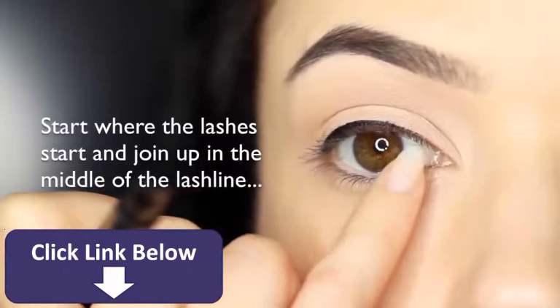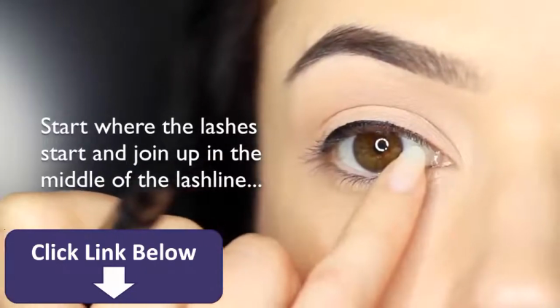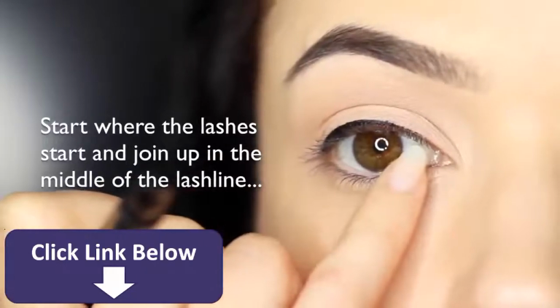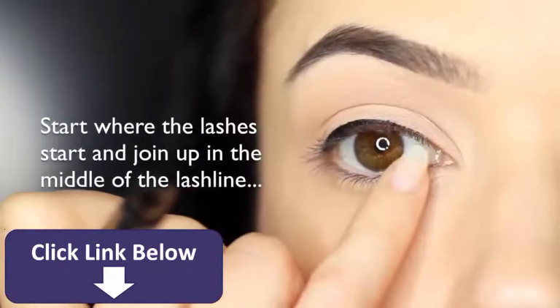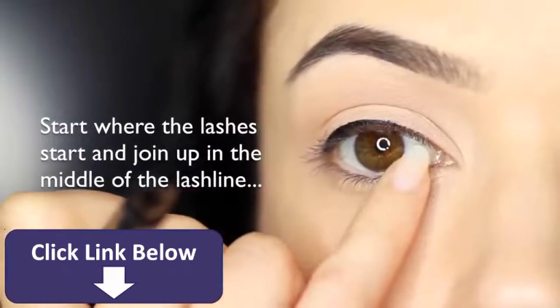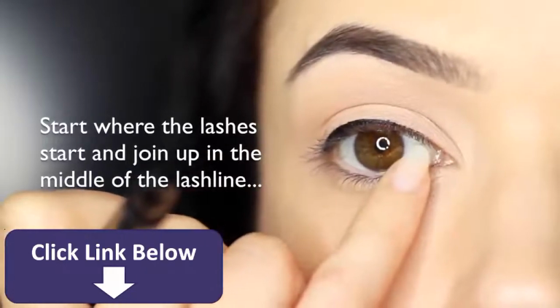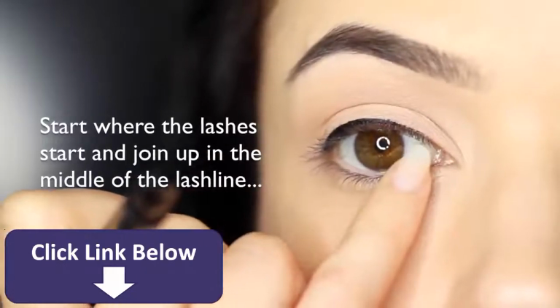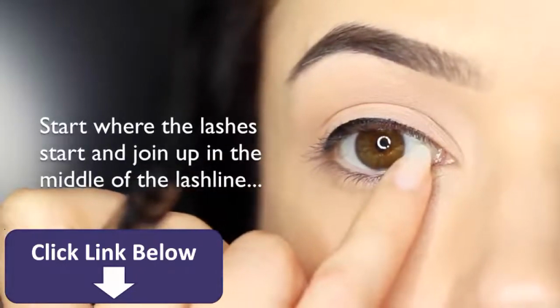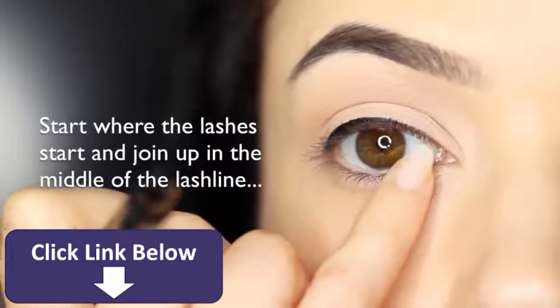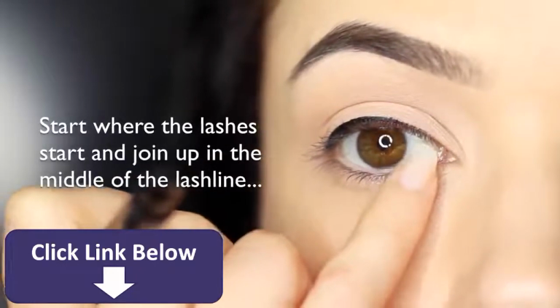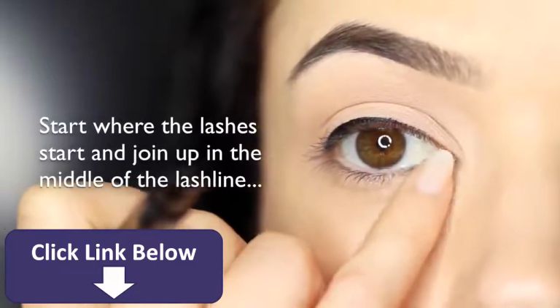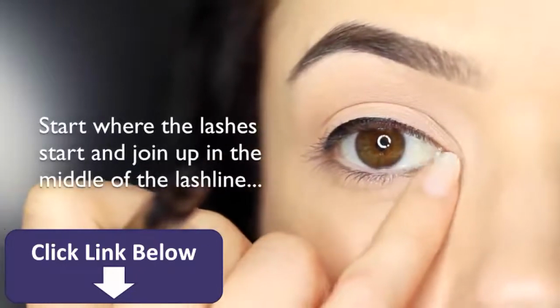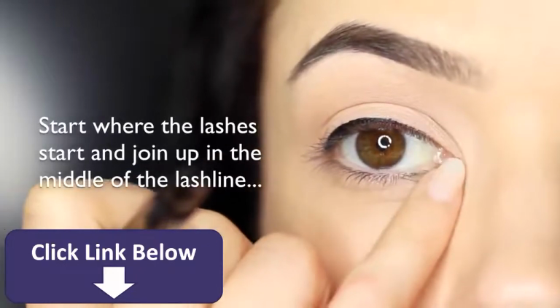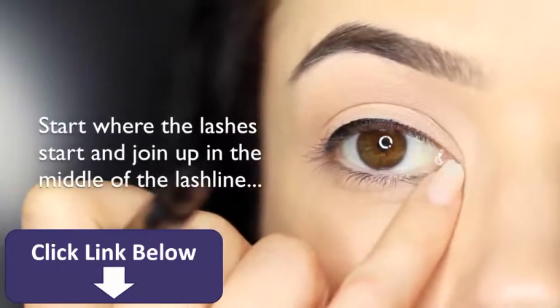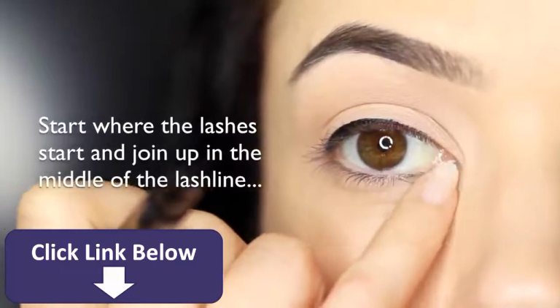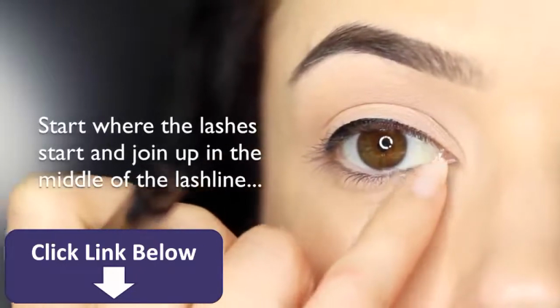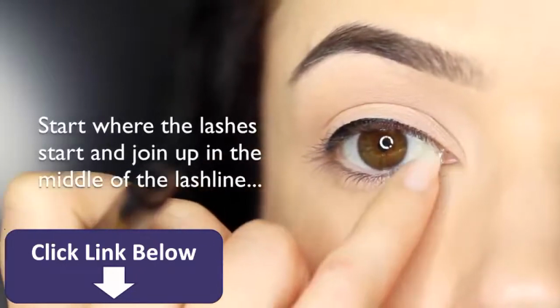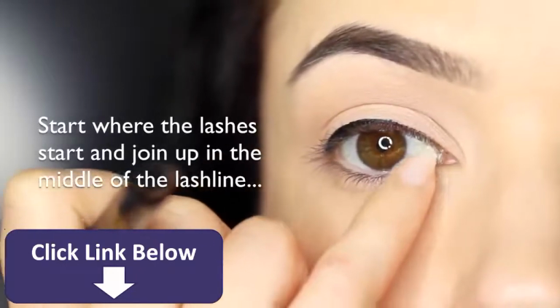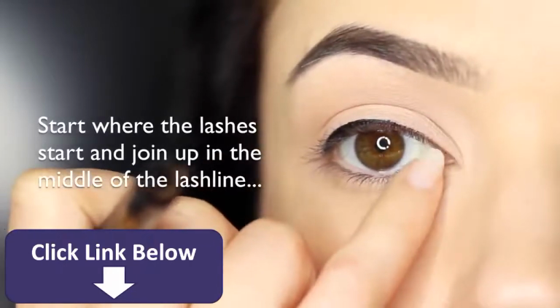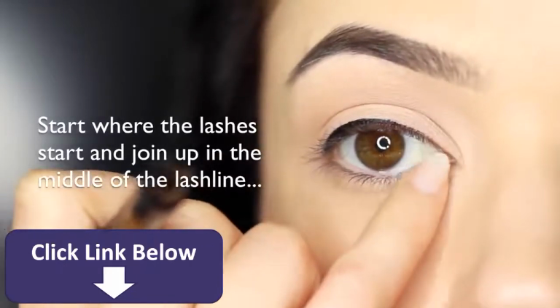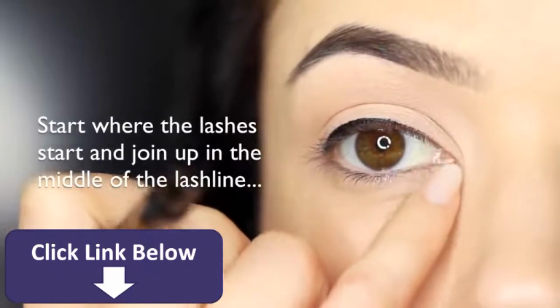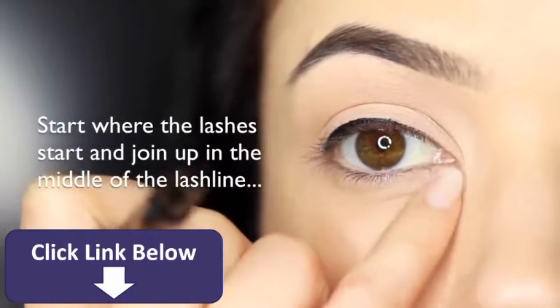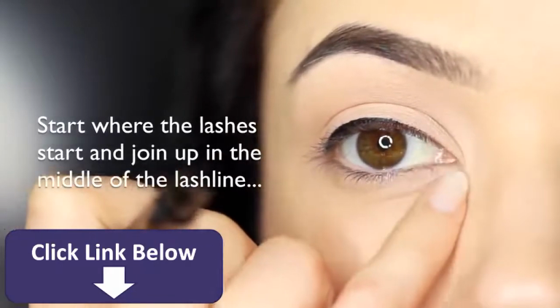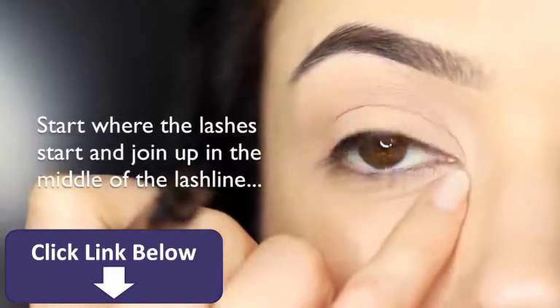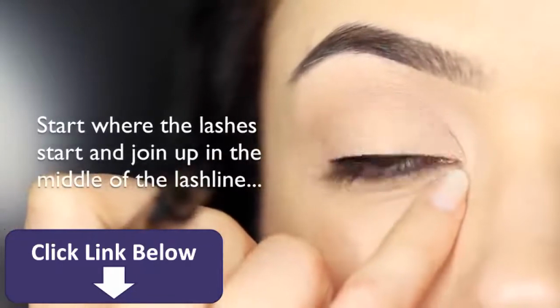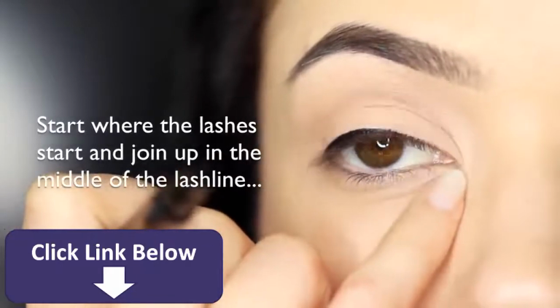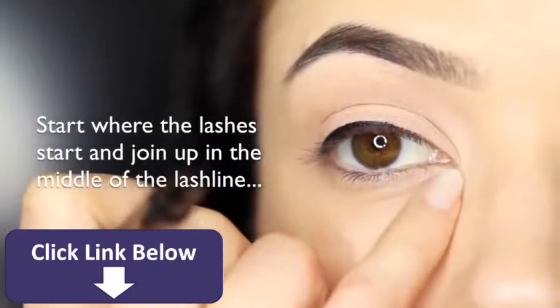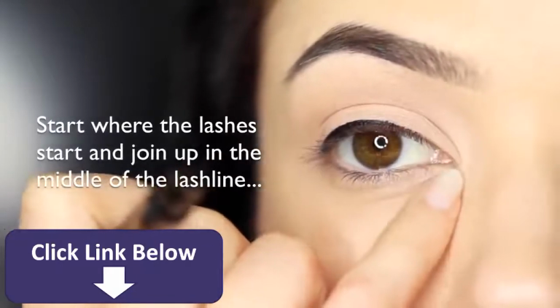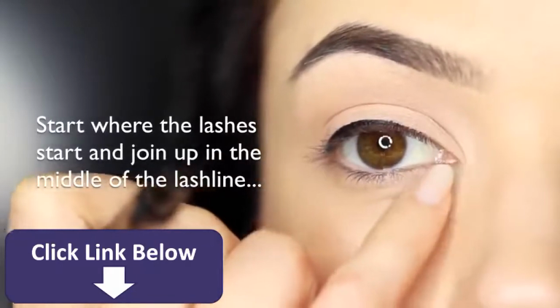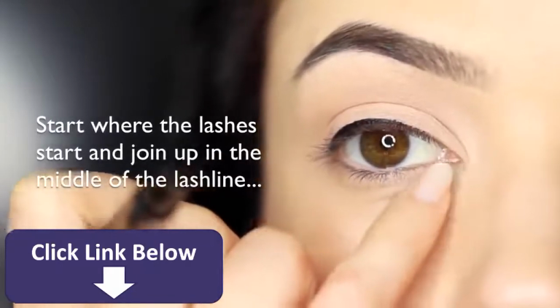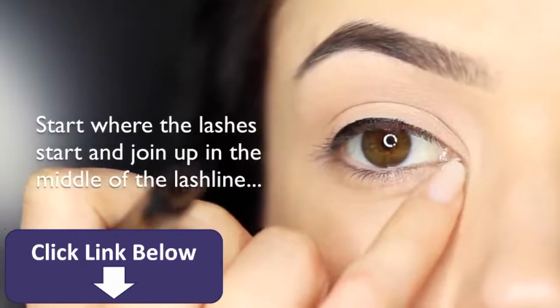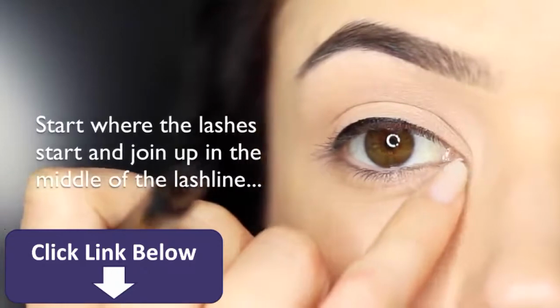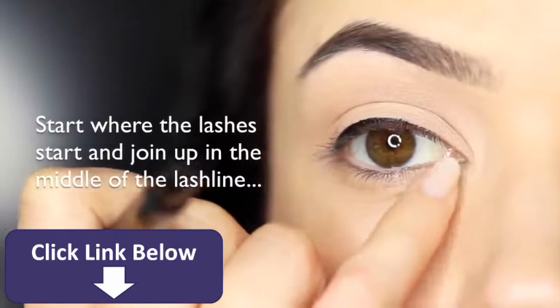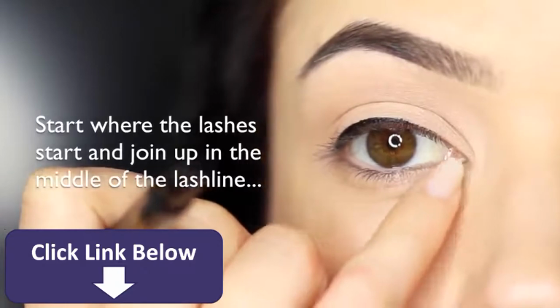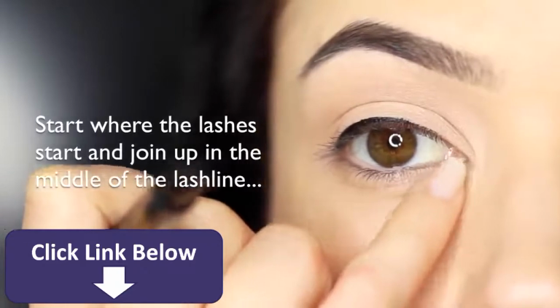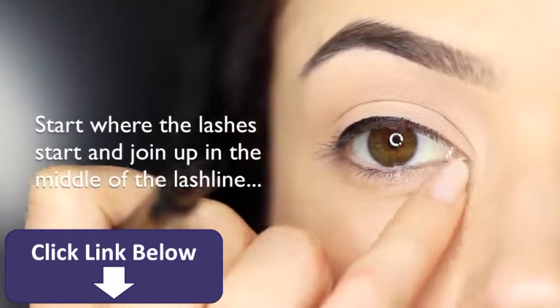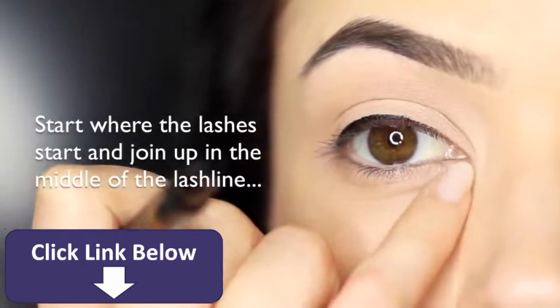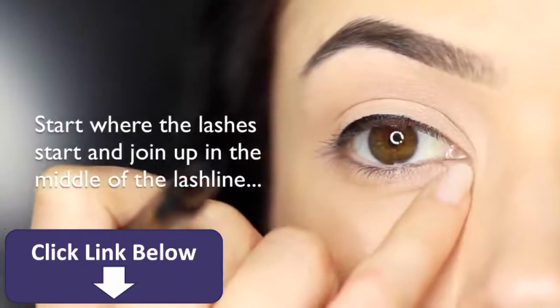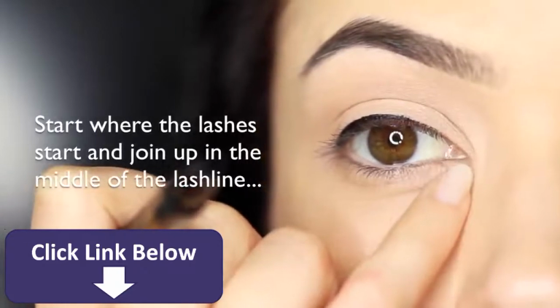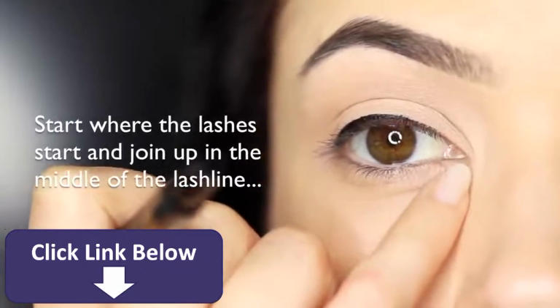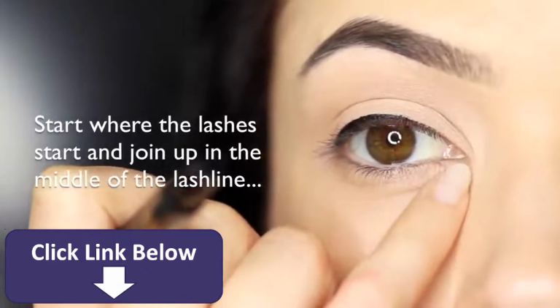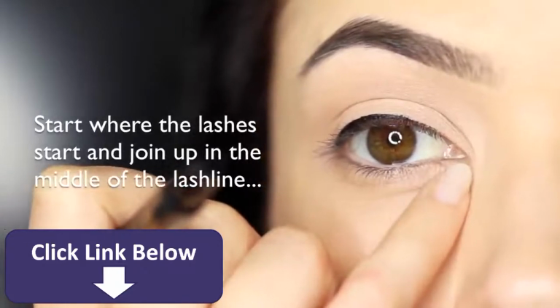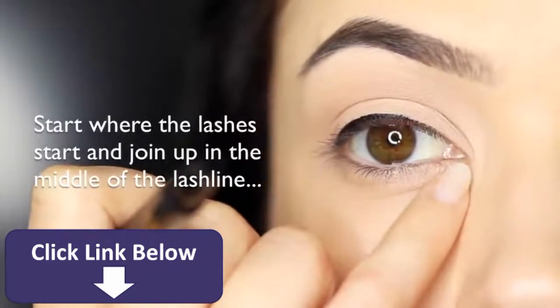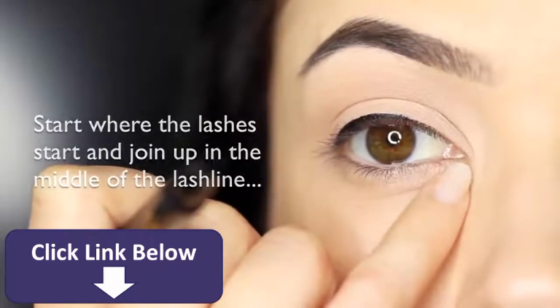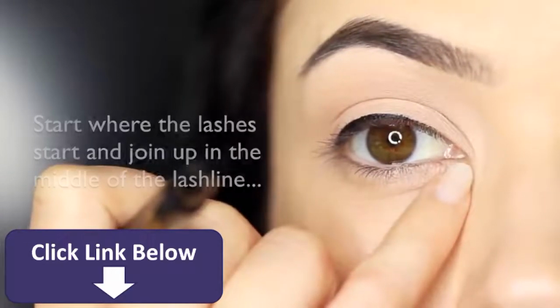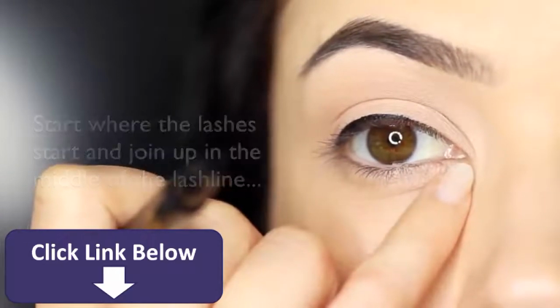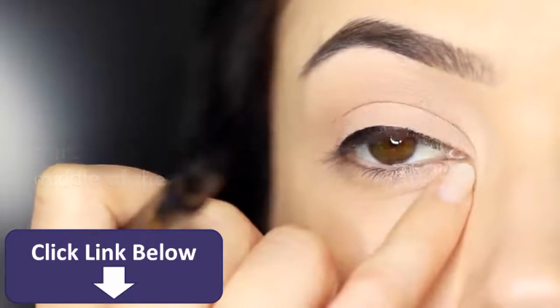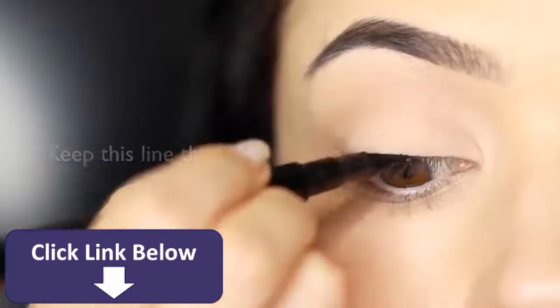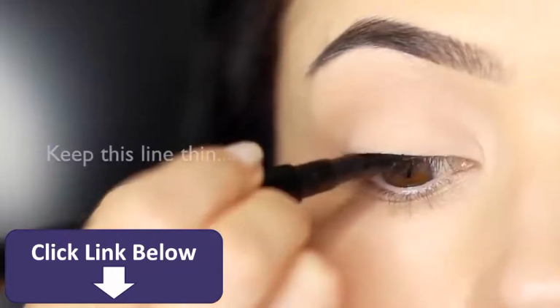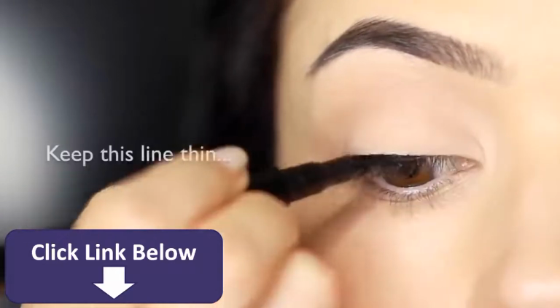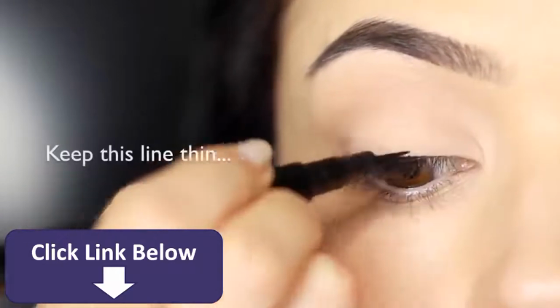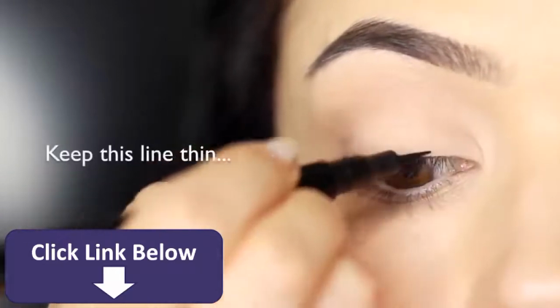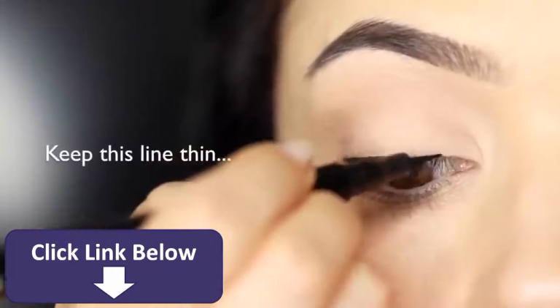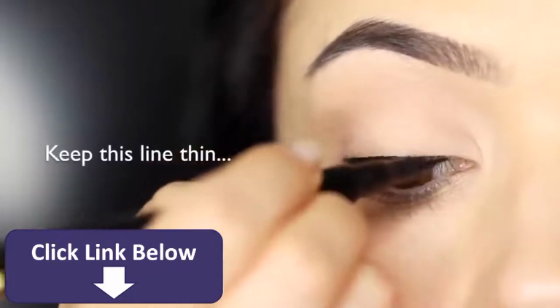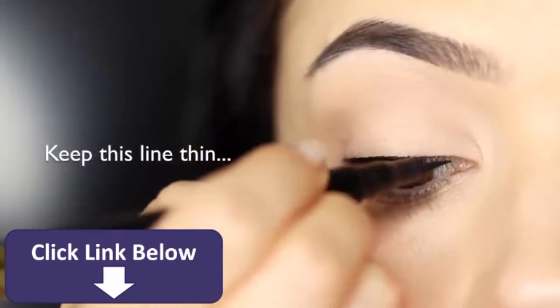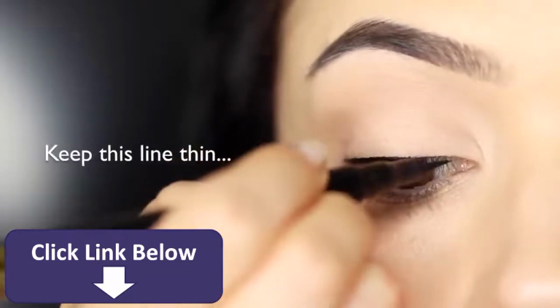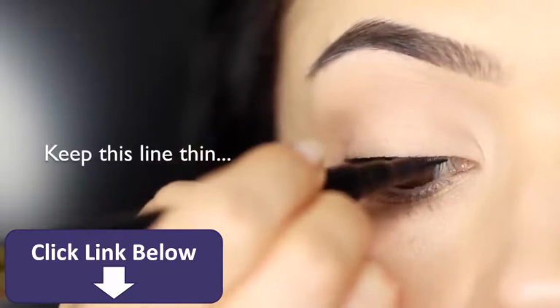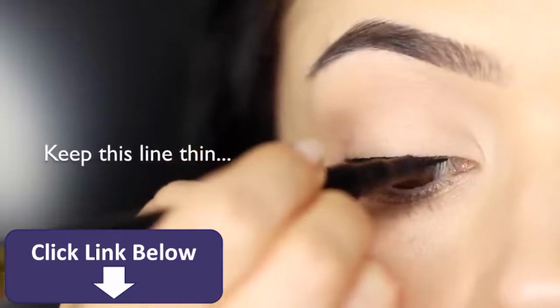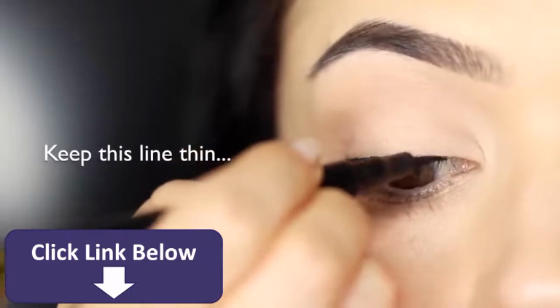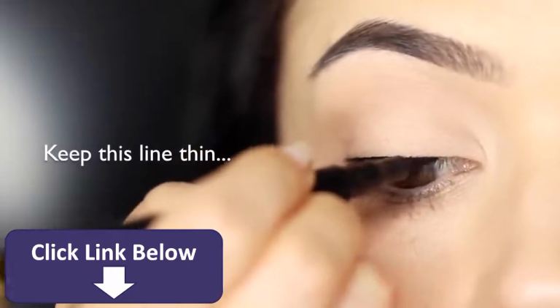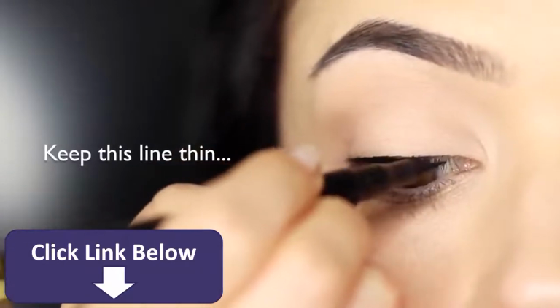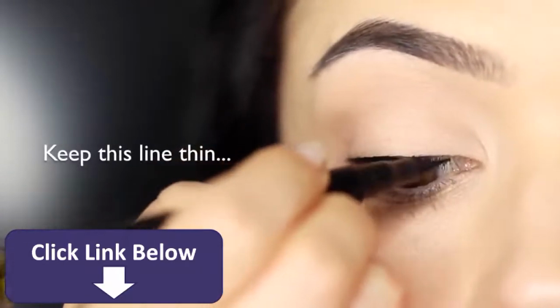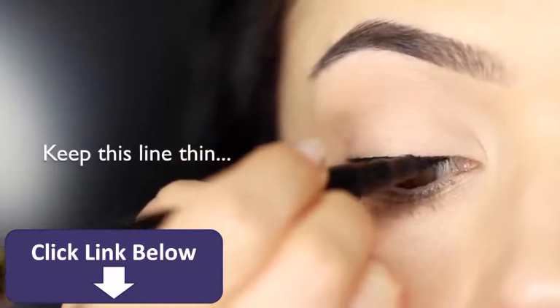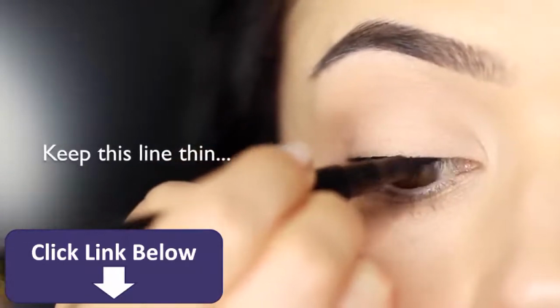Don't bring it right to the inner corner. Focus mostly on the lashes and keep this line nice and thin.